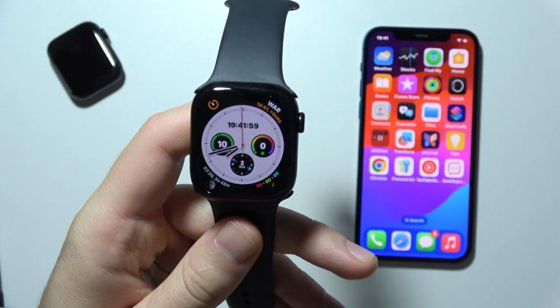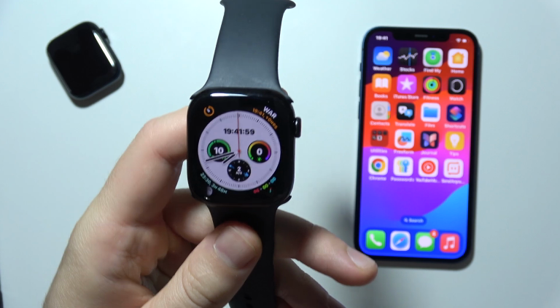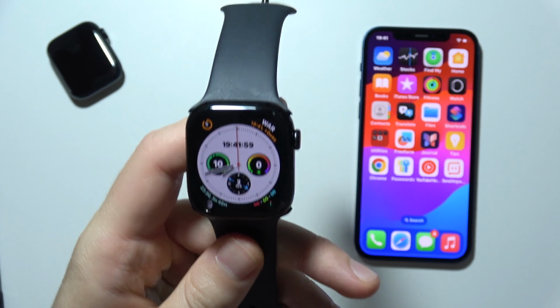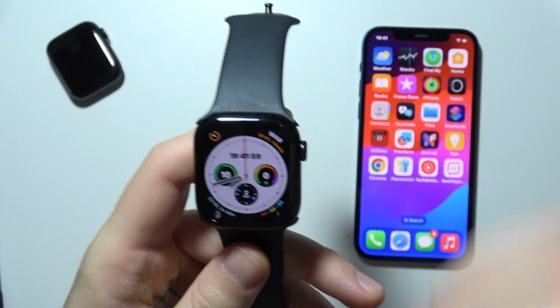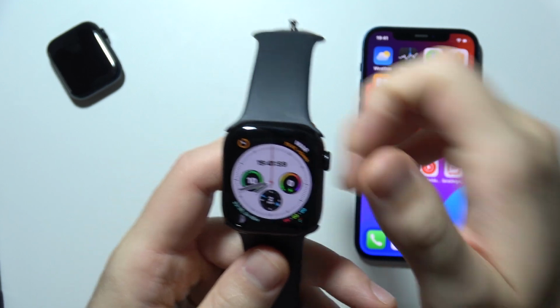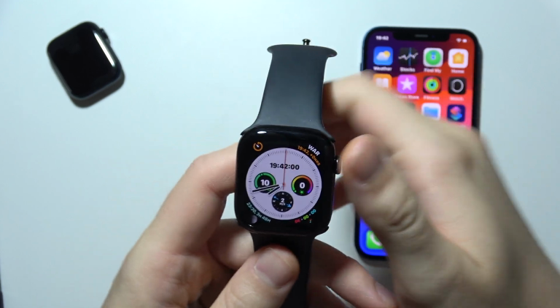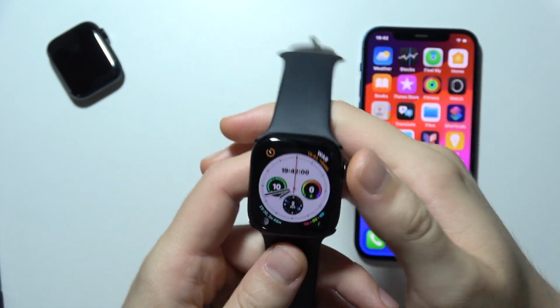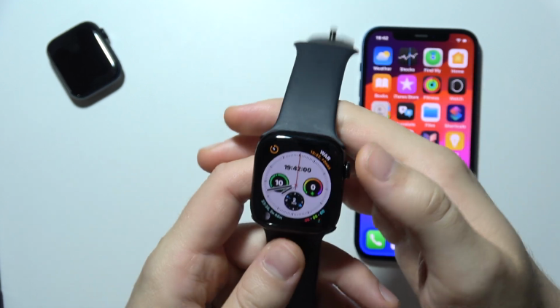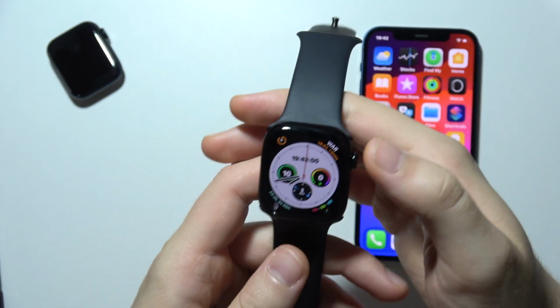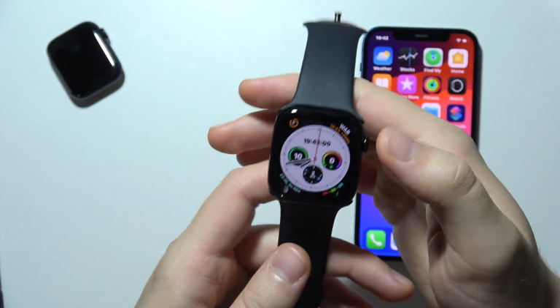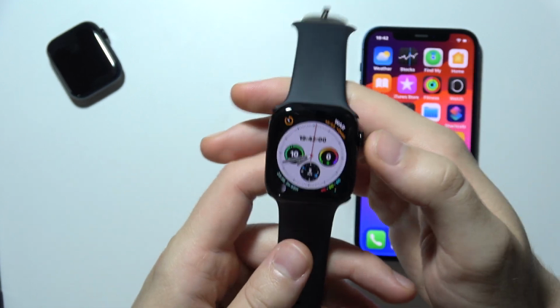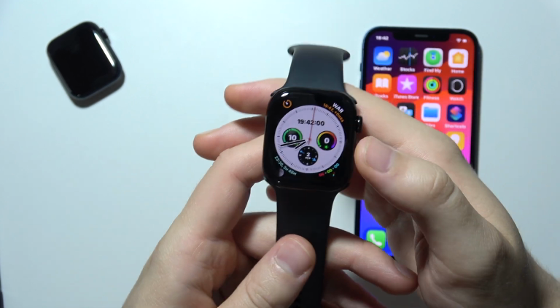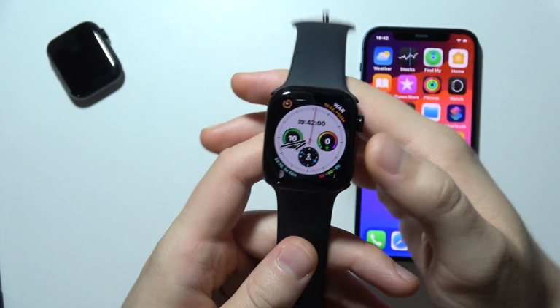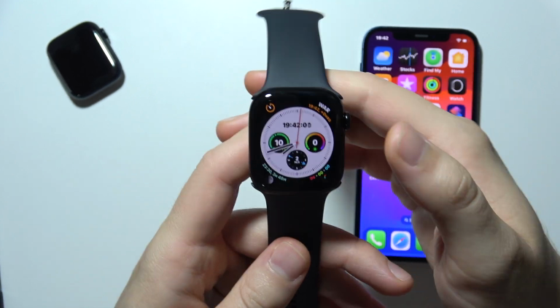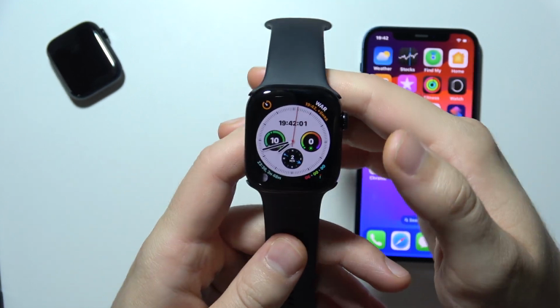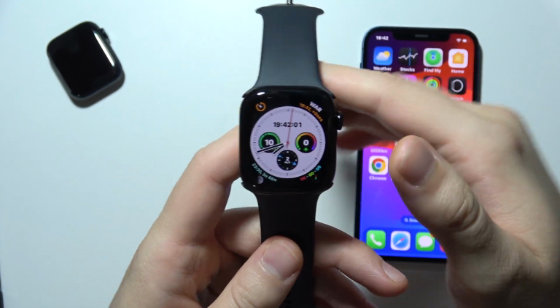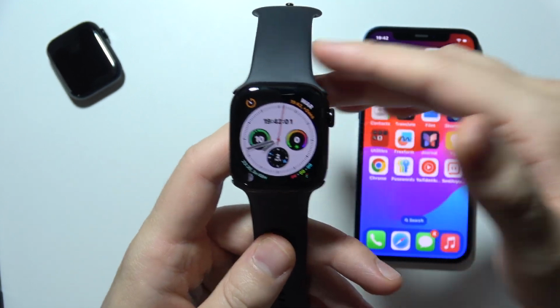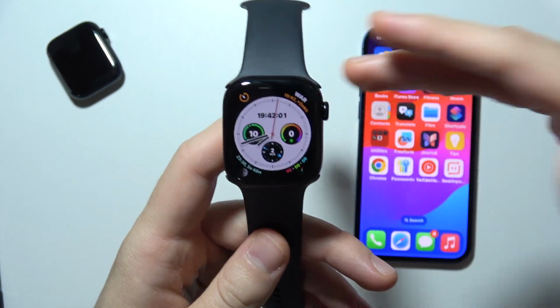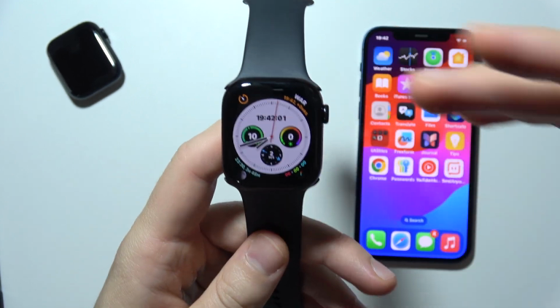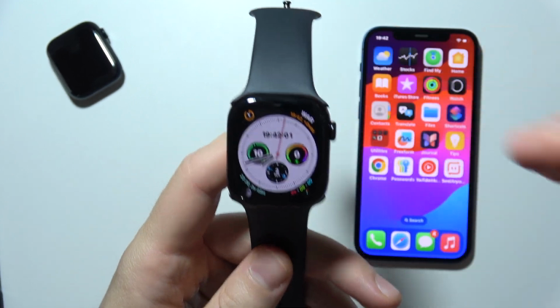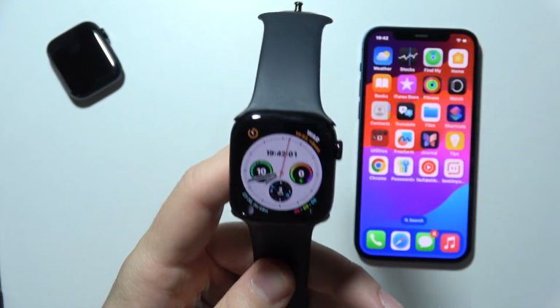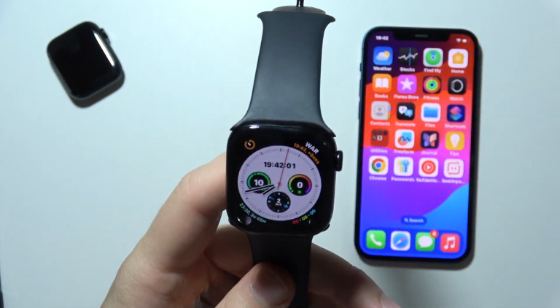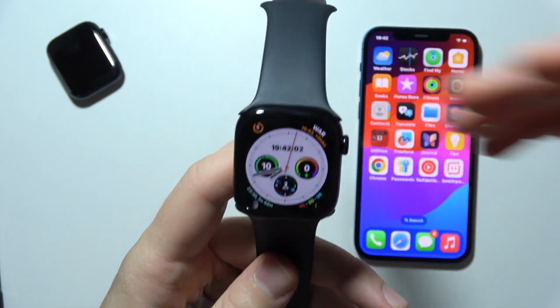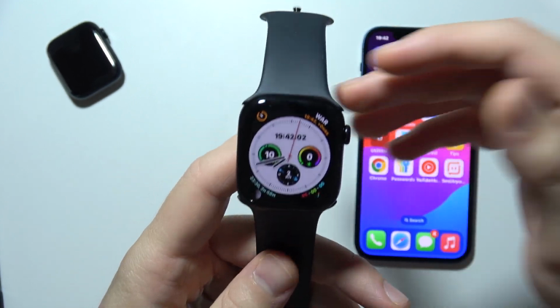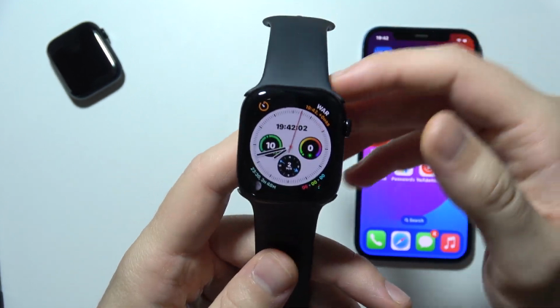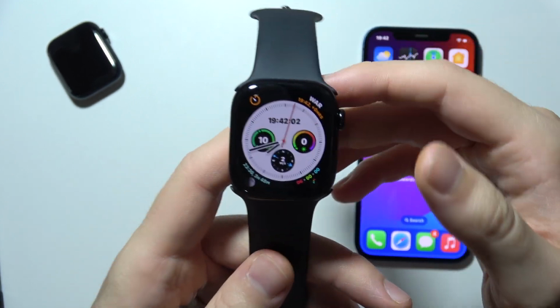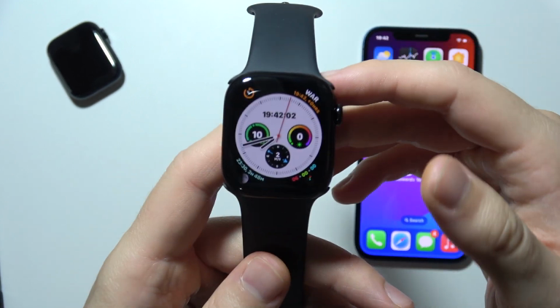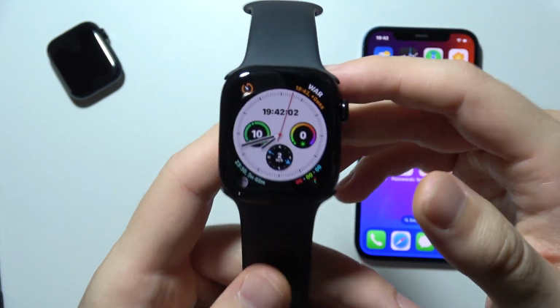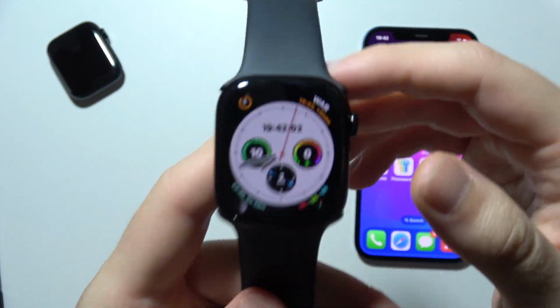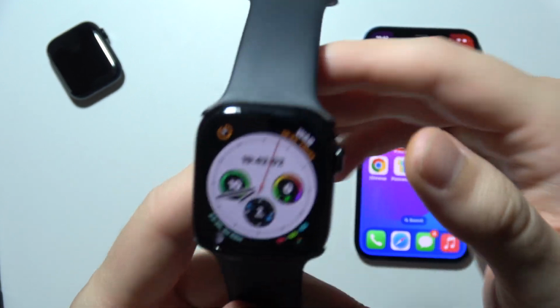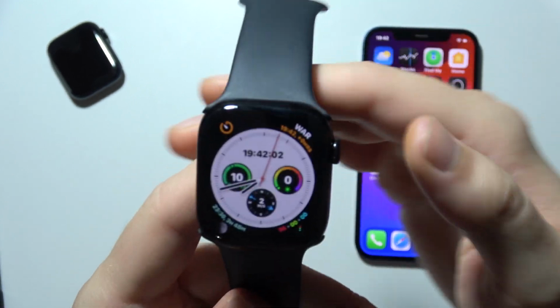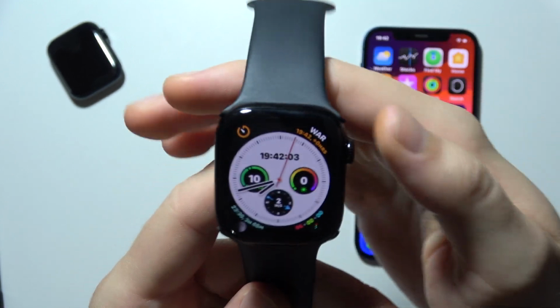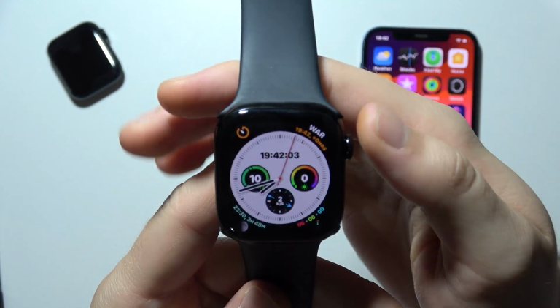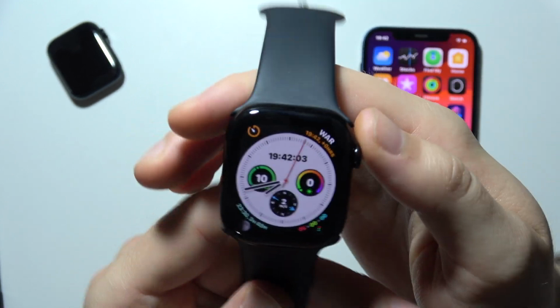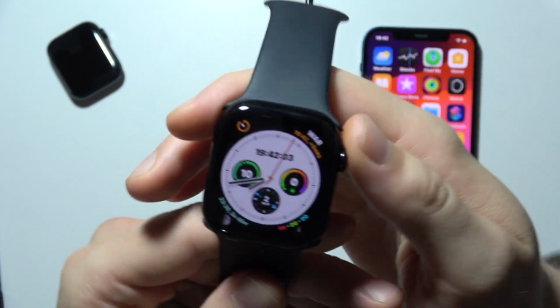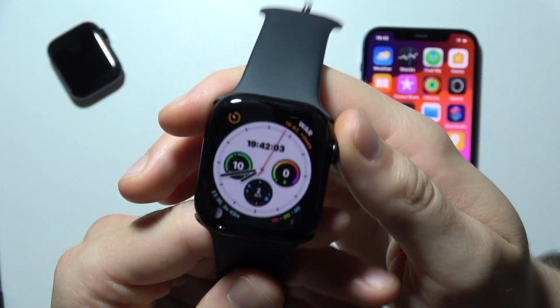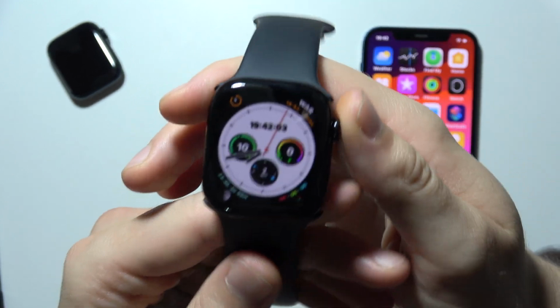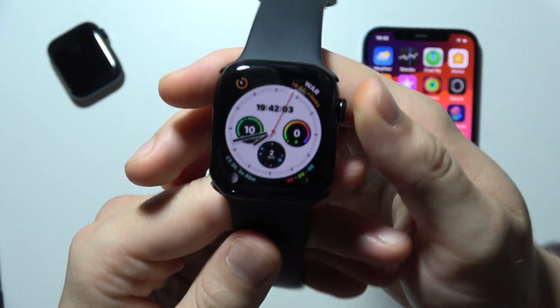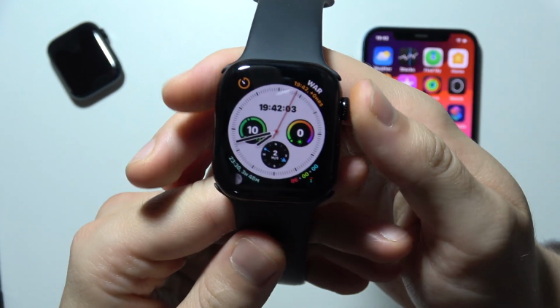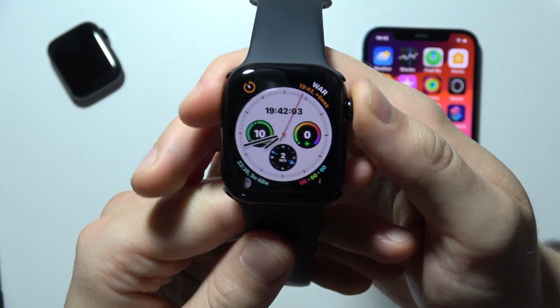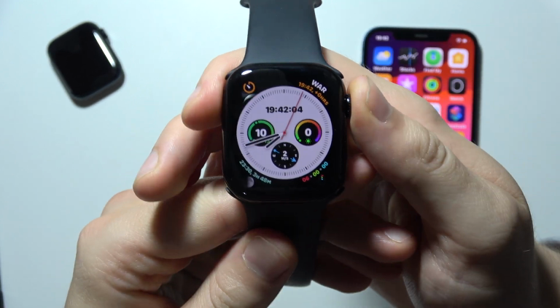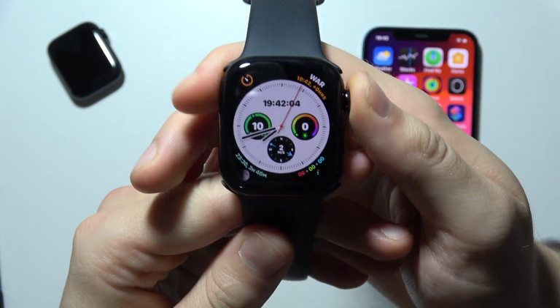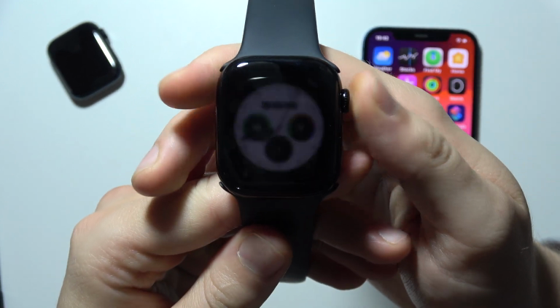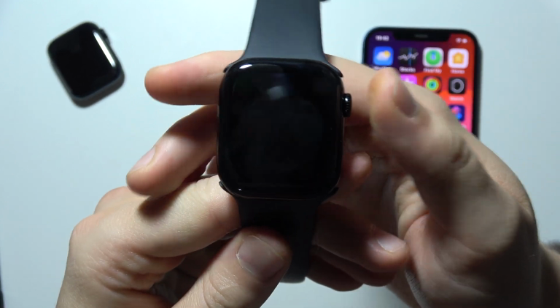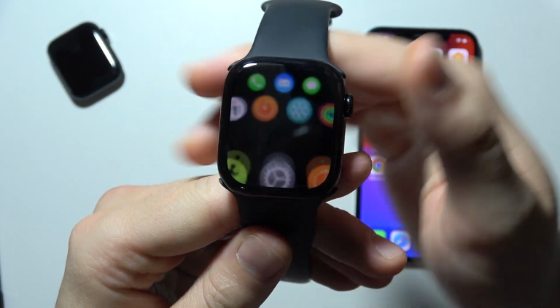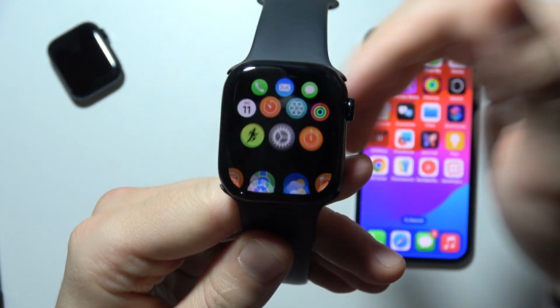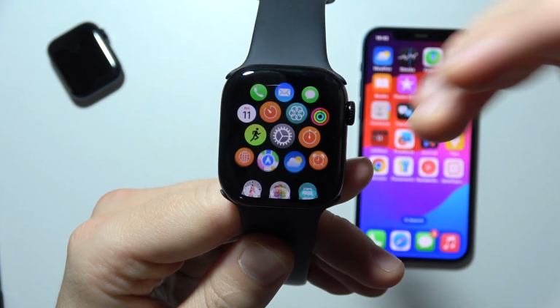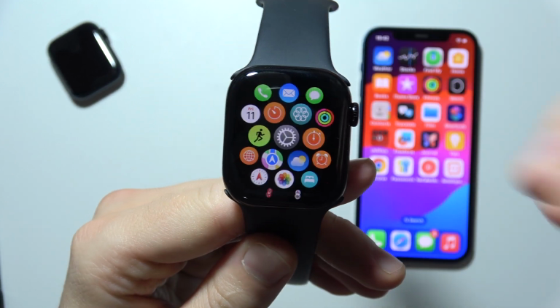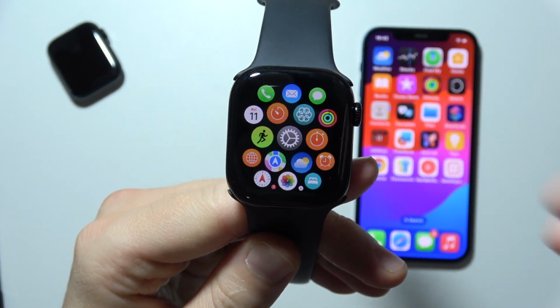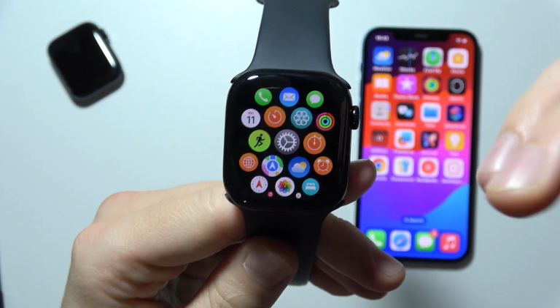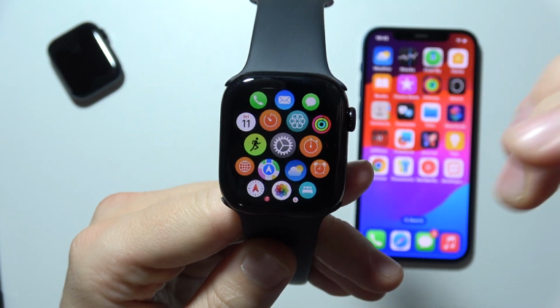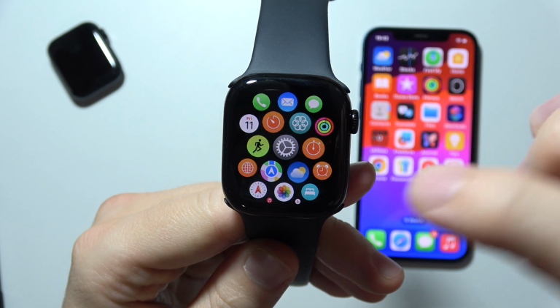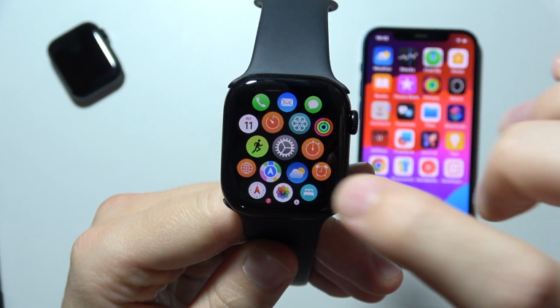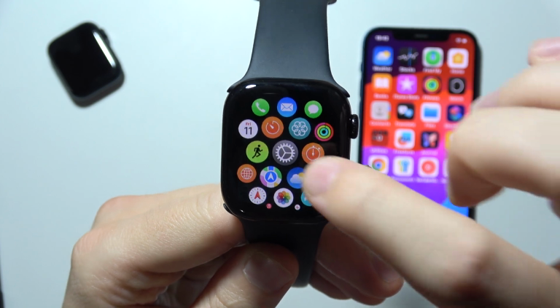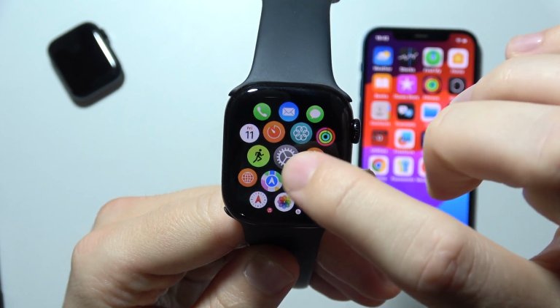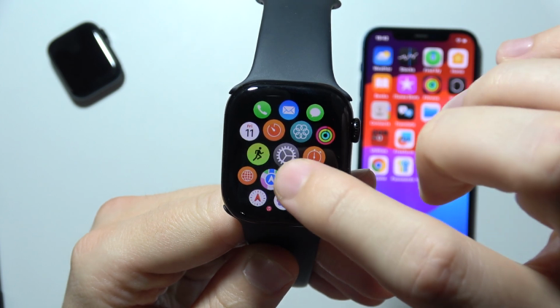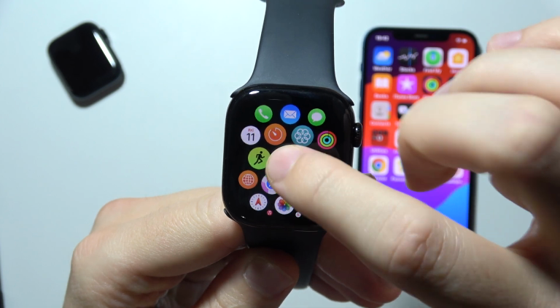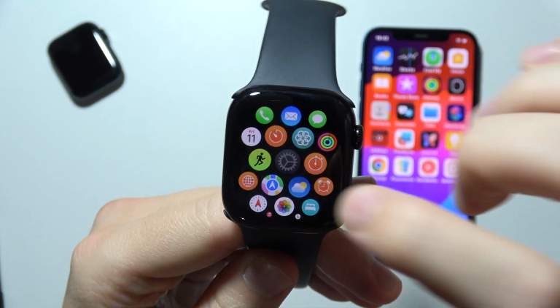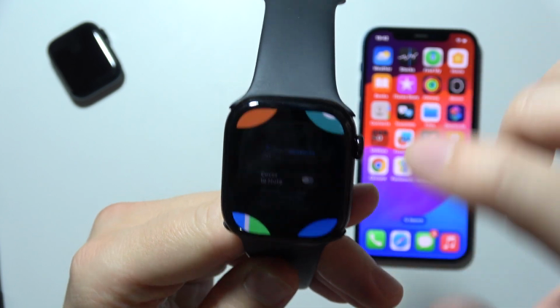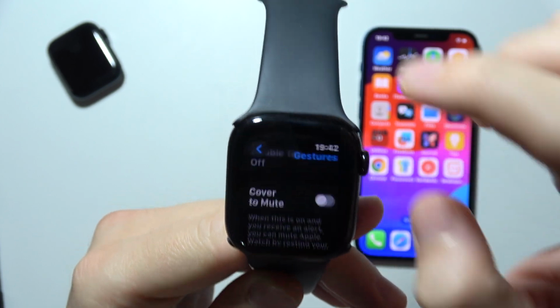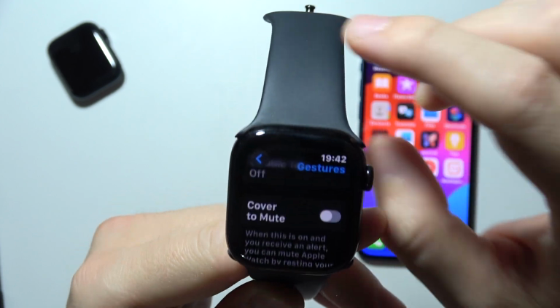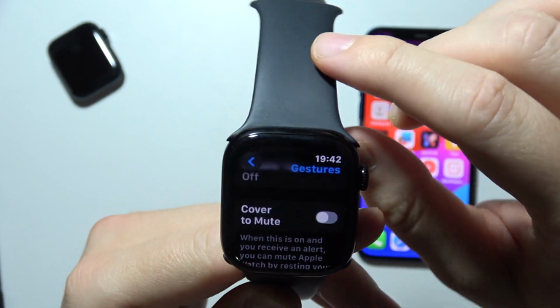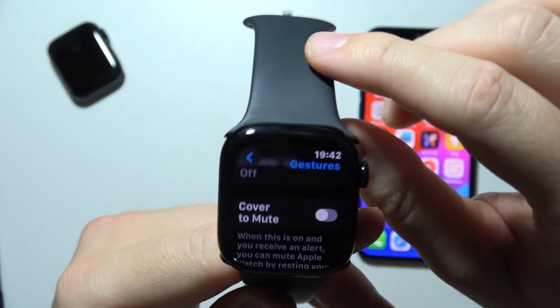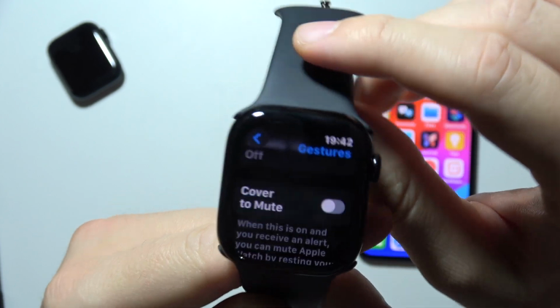Hello, if you want to use double tap on your Apple Watch Series 10, first of all you will have to be sure that you actually turn it on by going to the settings.